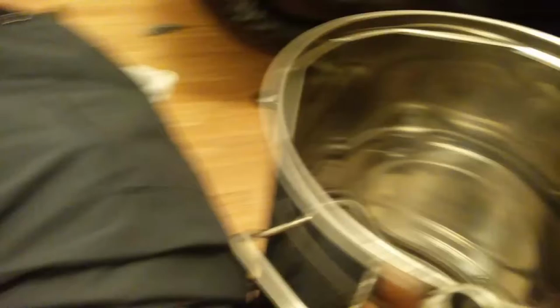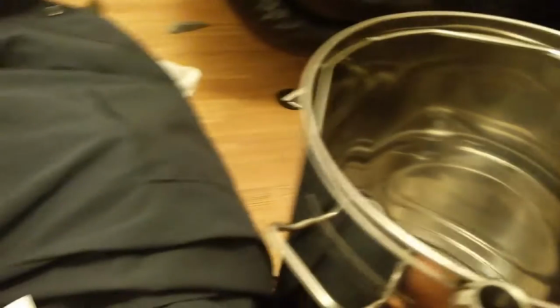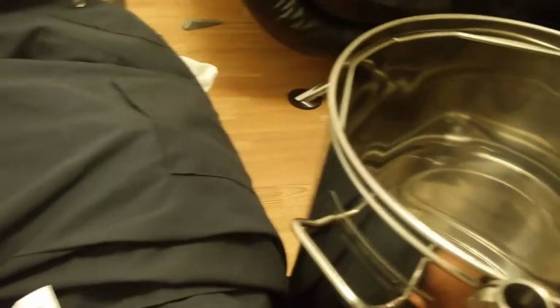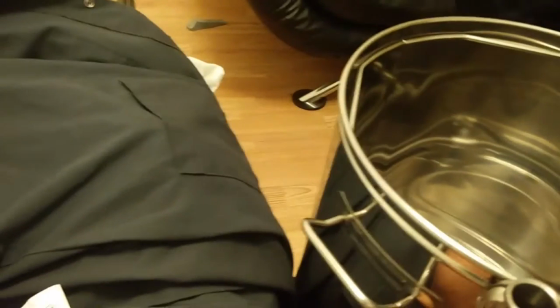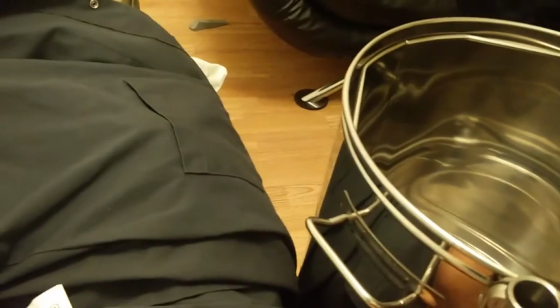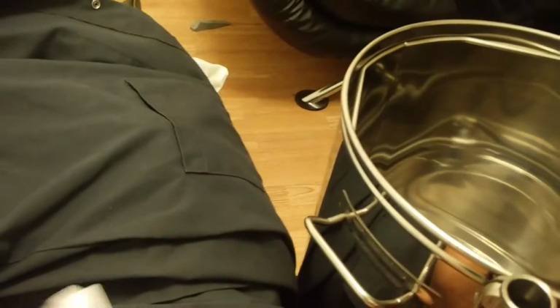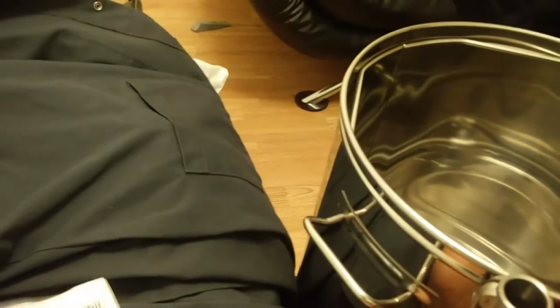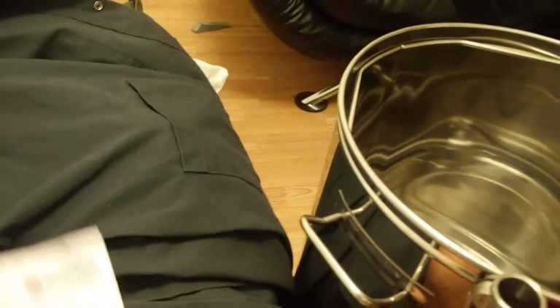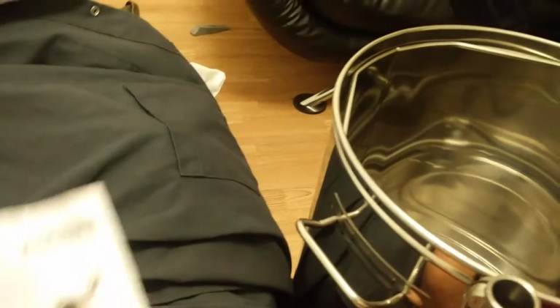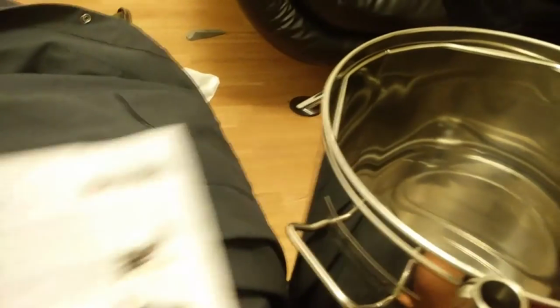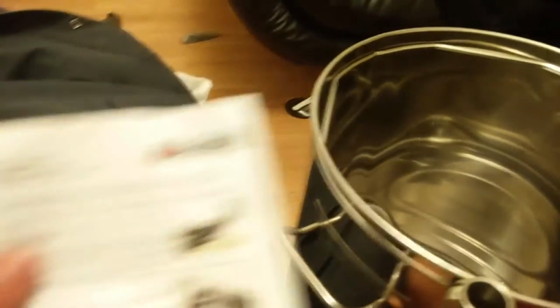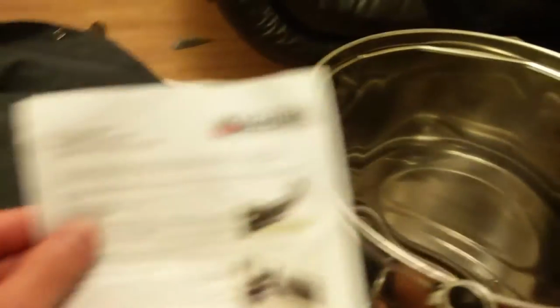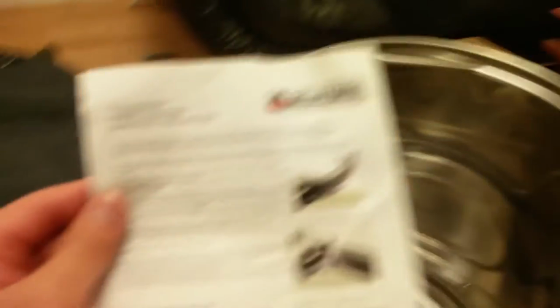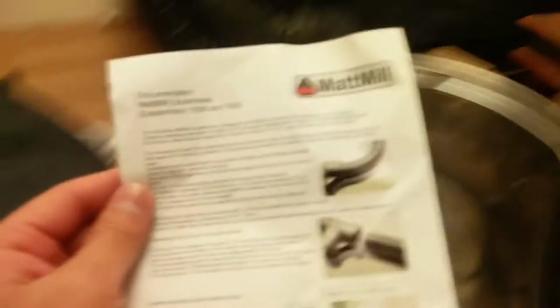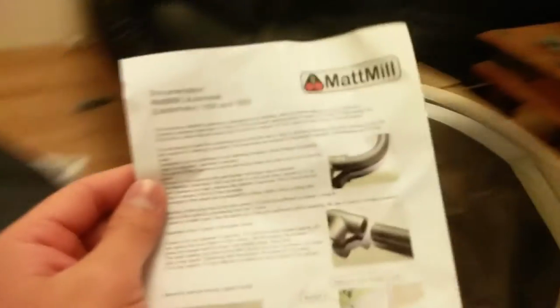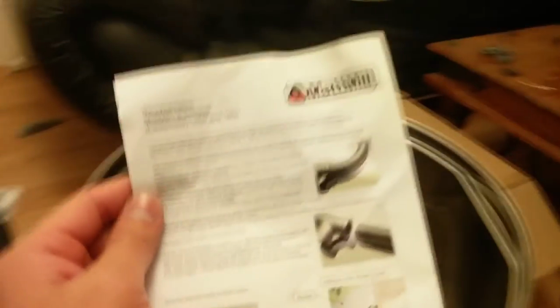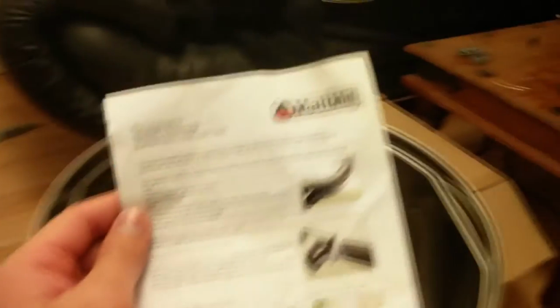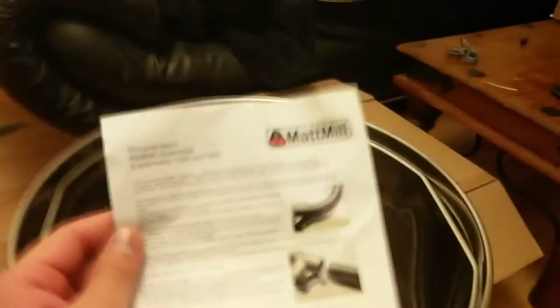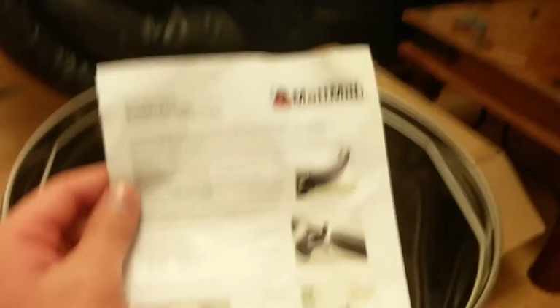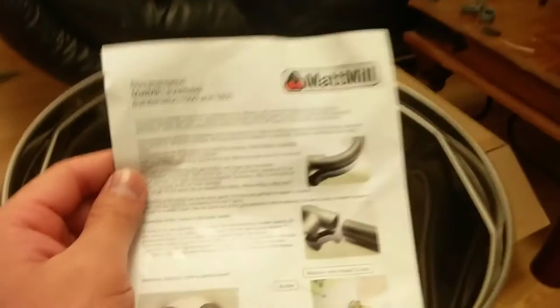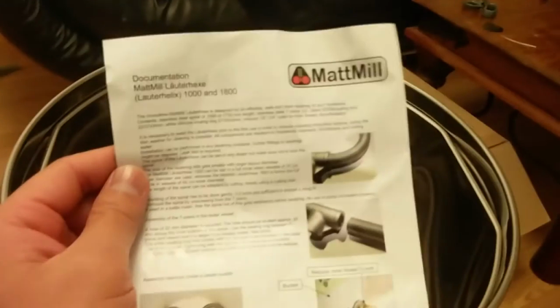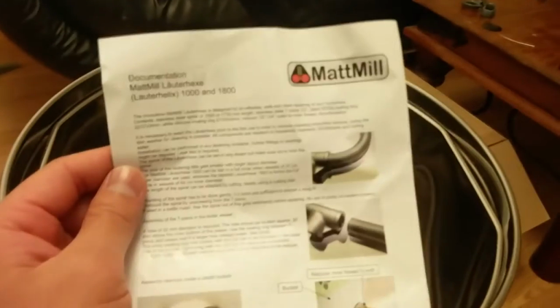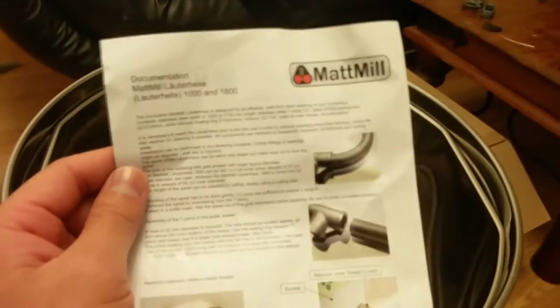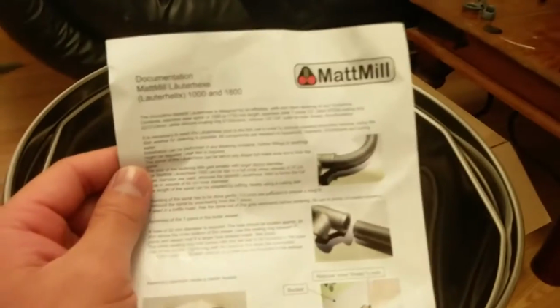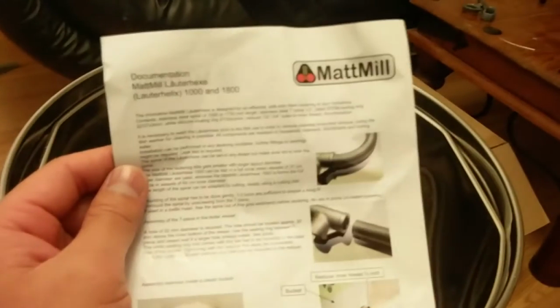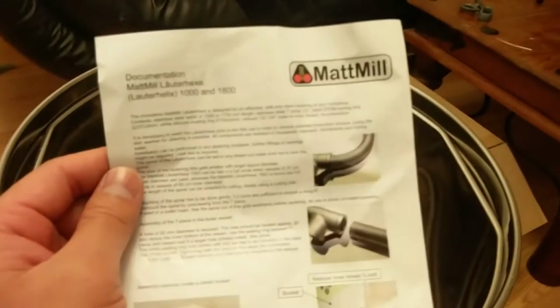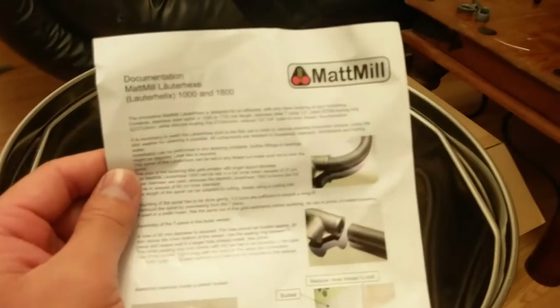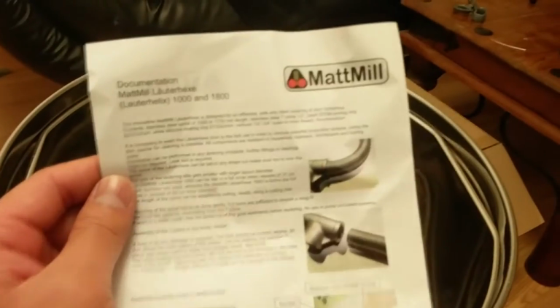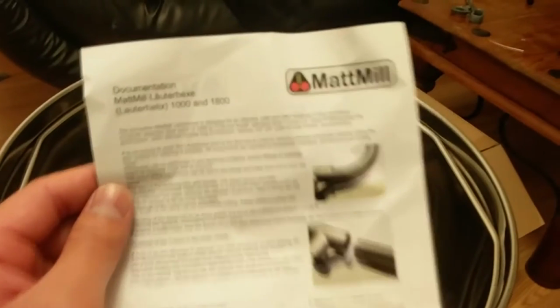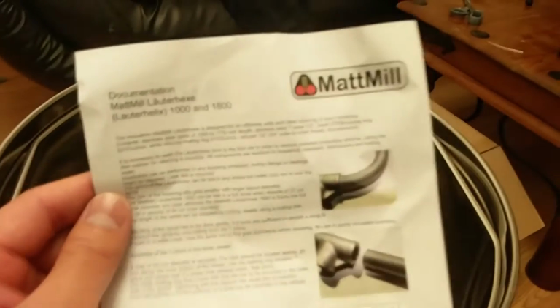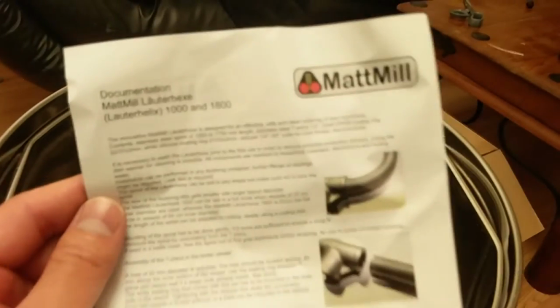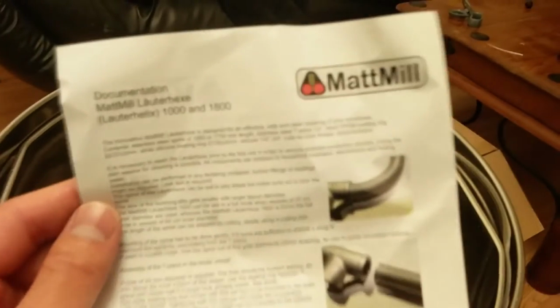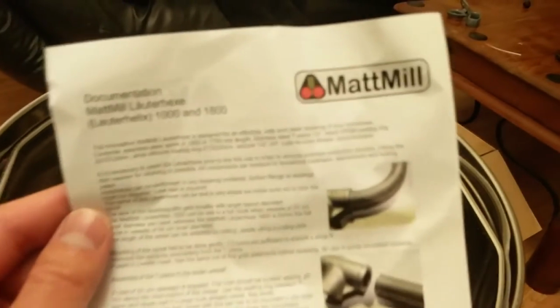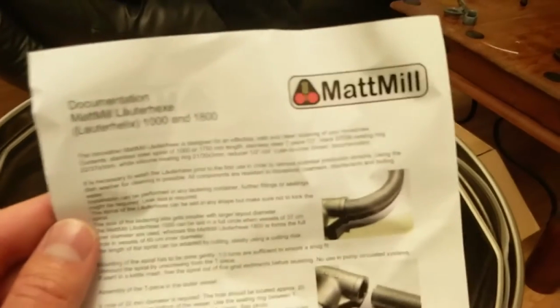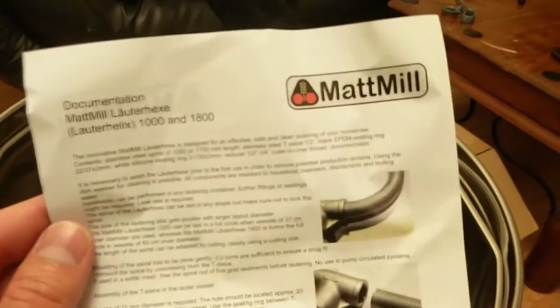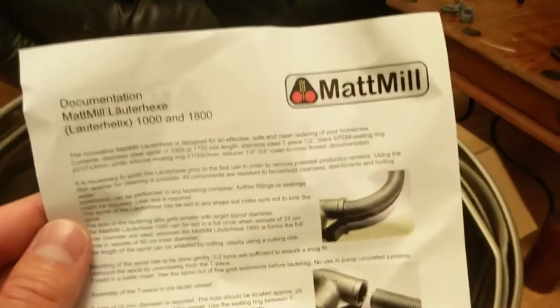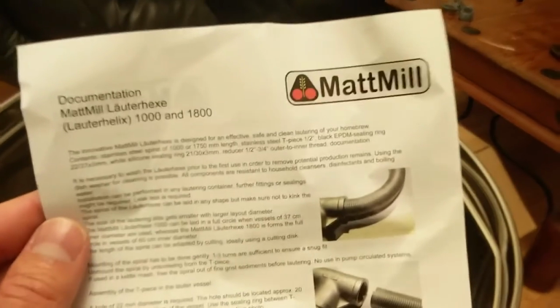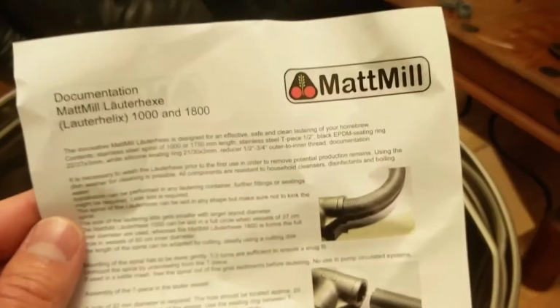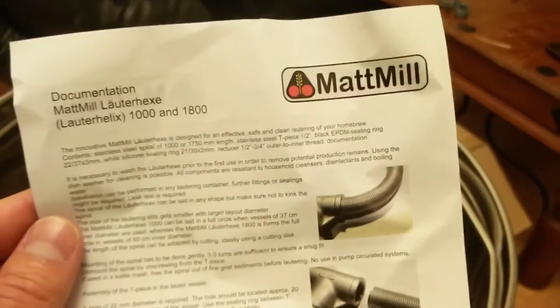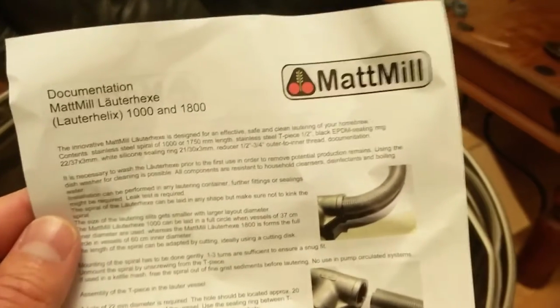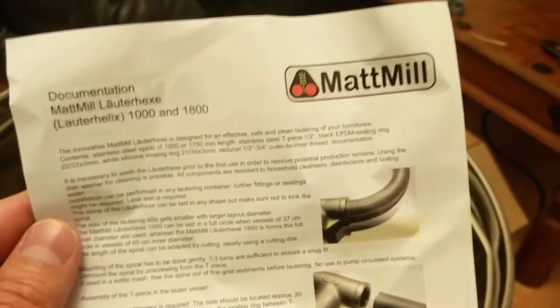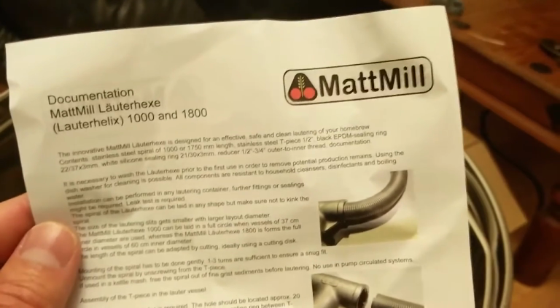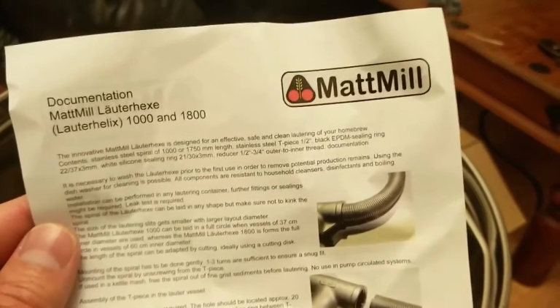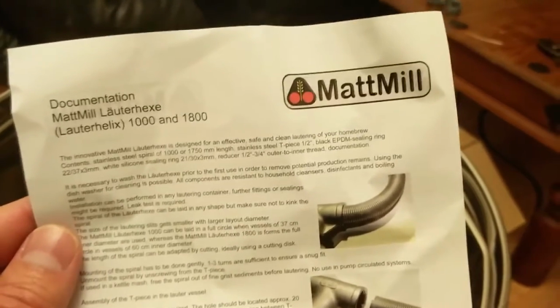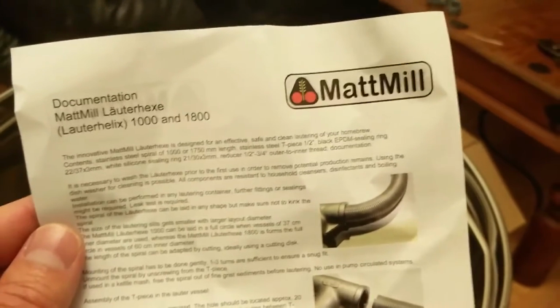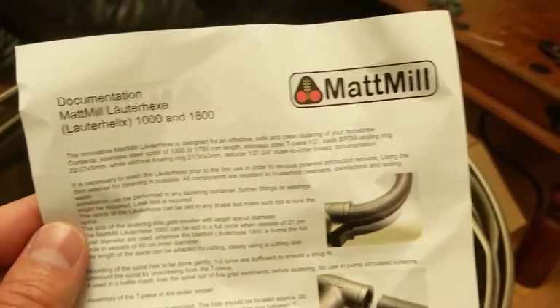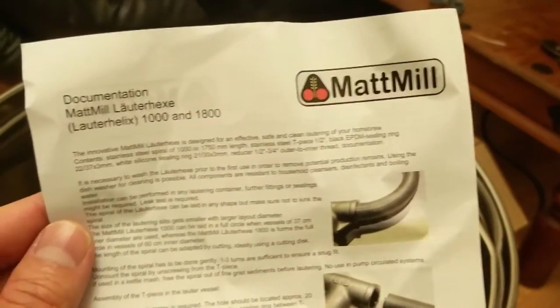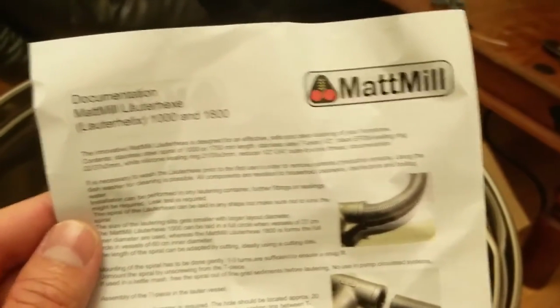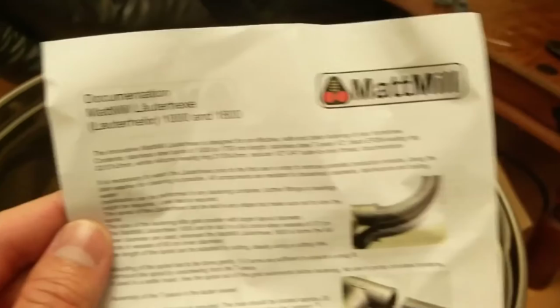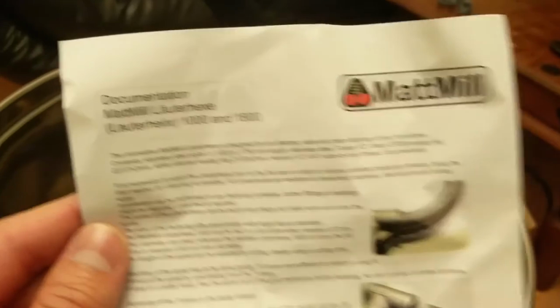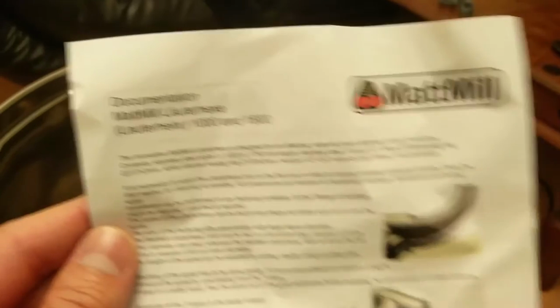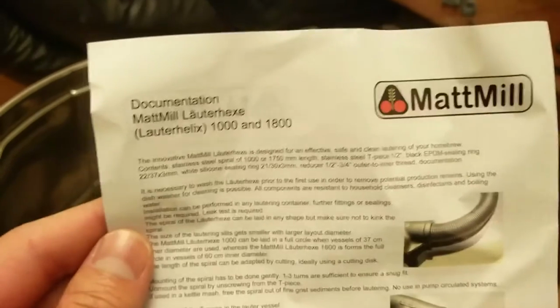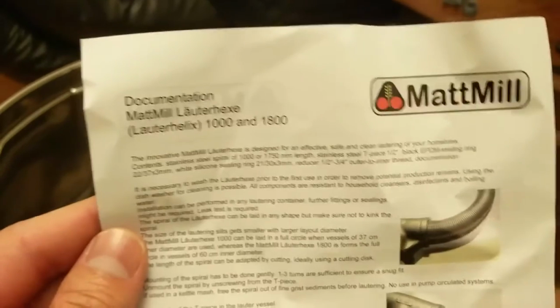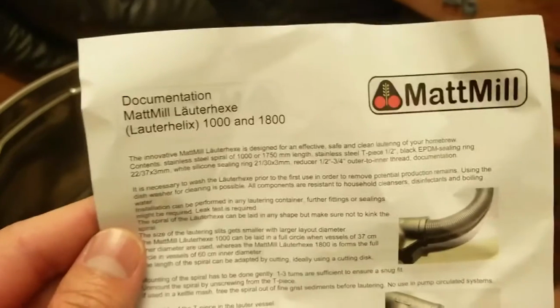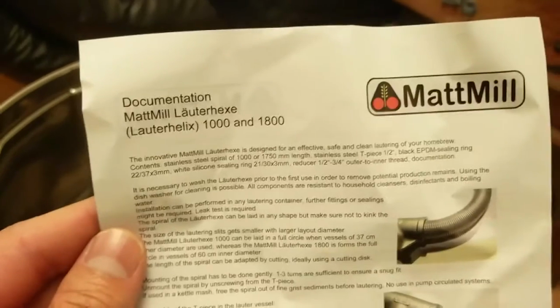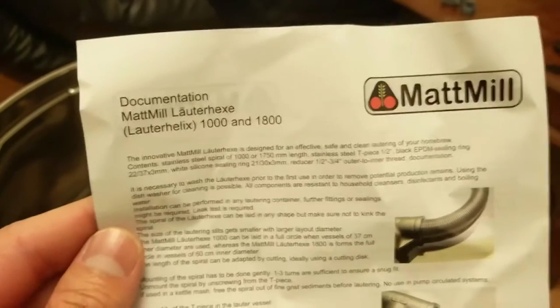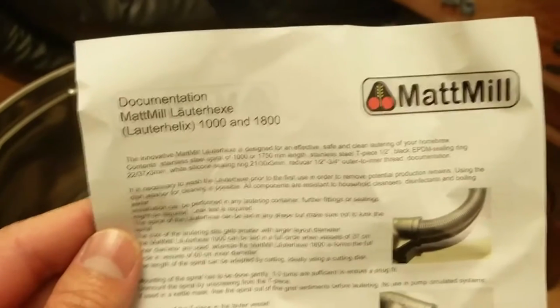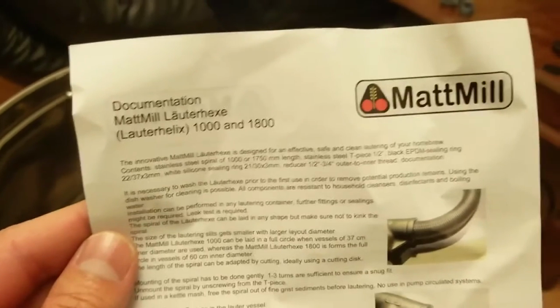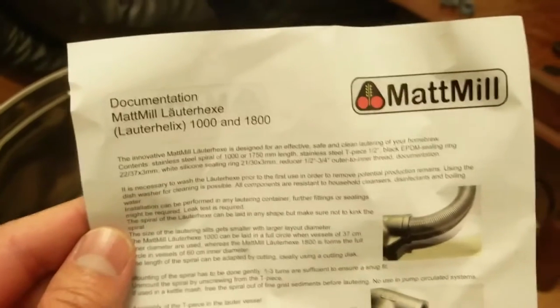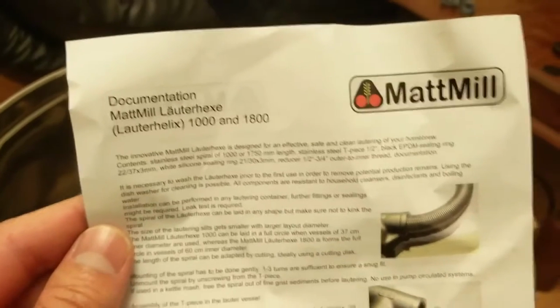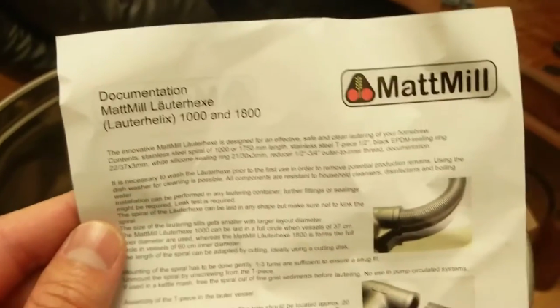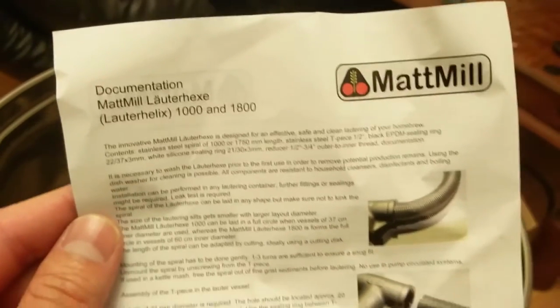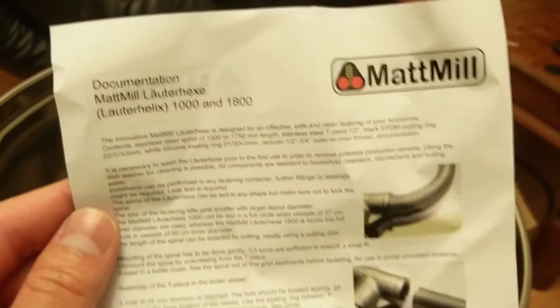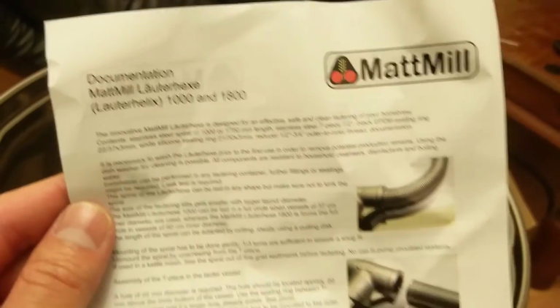Hey guys, just got me a new toy for the Ace Microbrewery. Got me a Matt Mill Ladder Helix 1000.